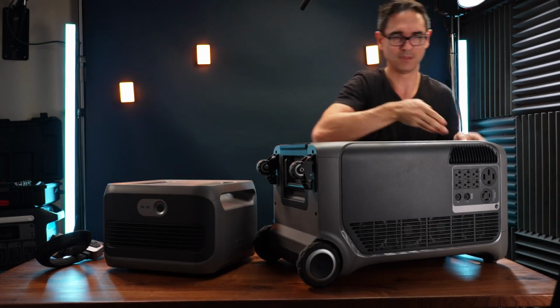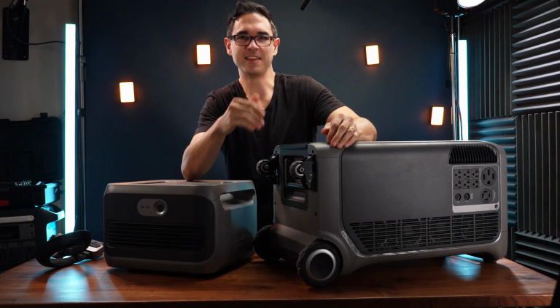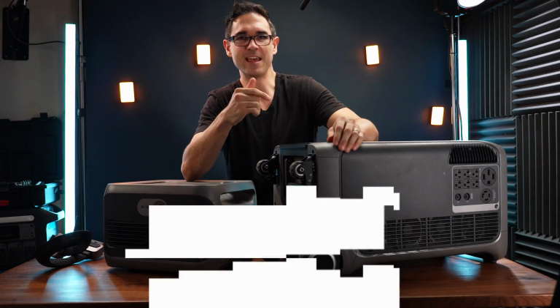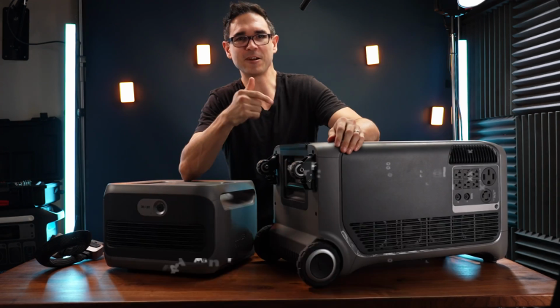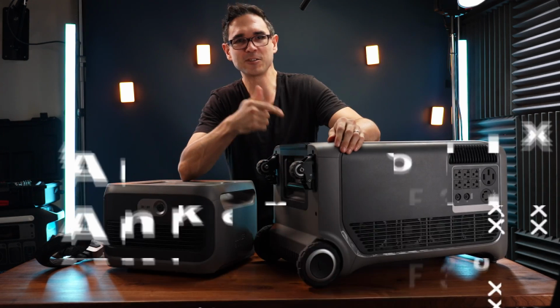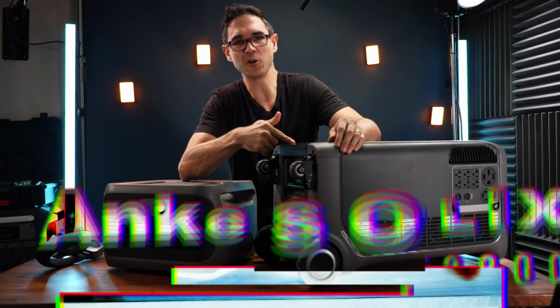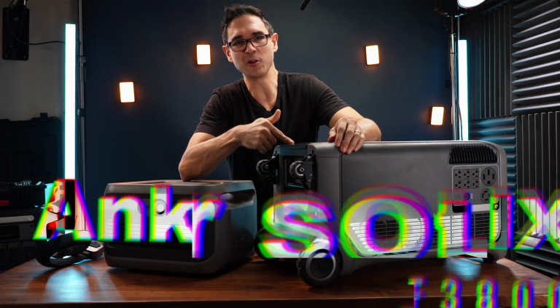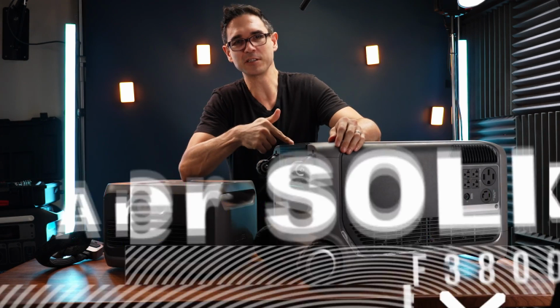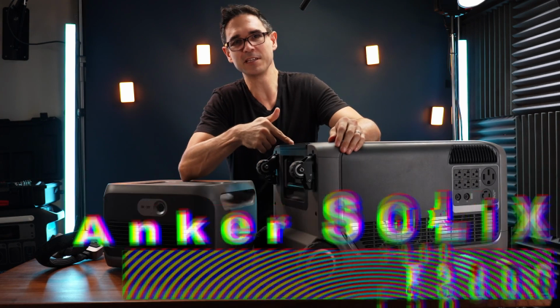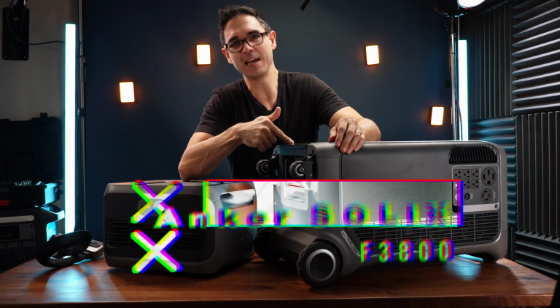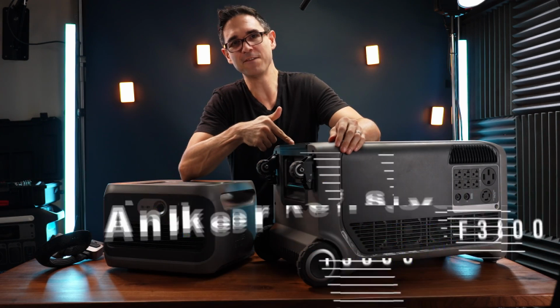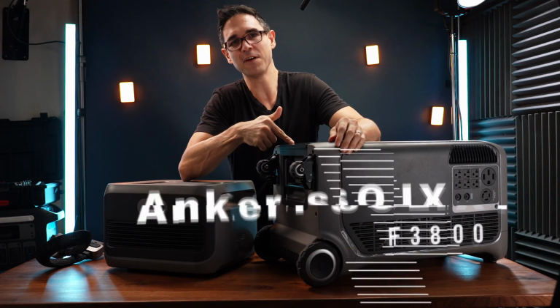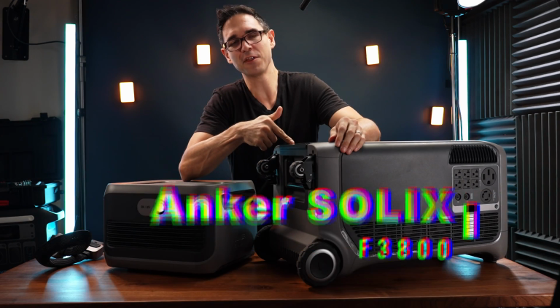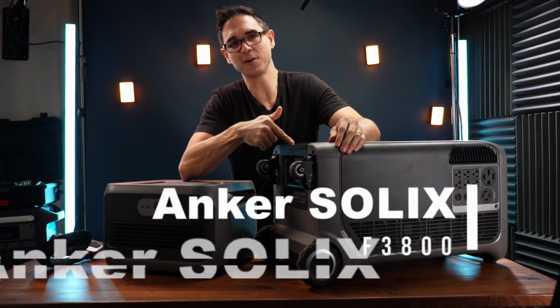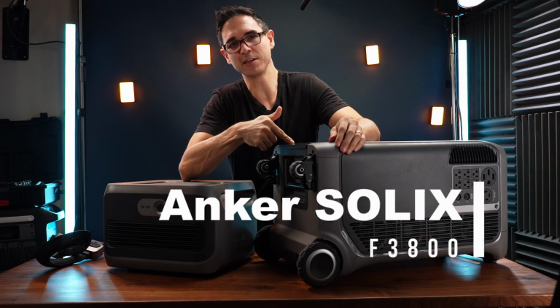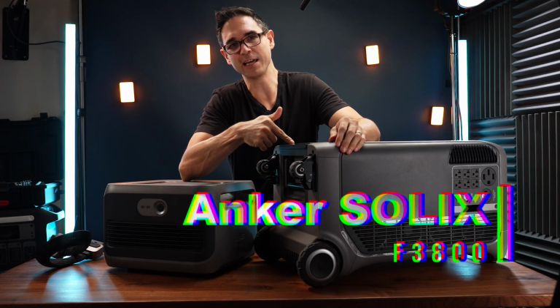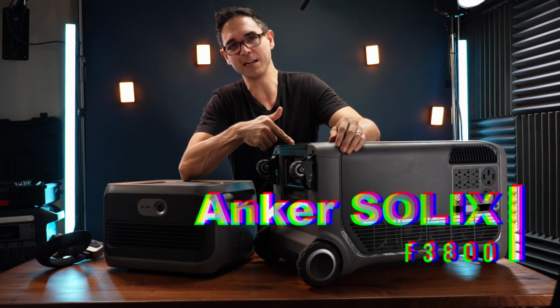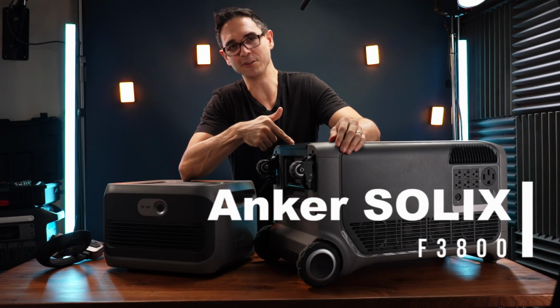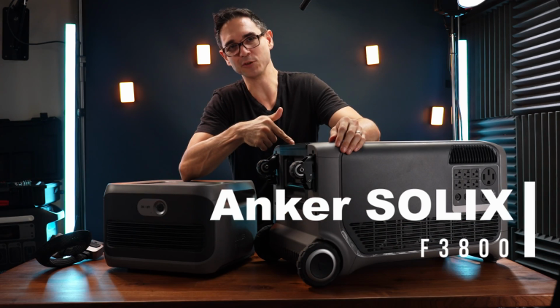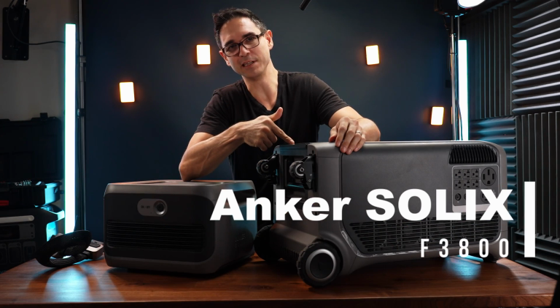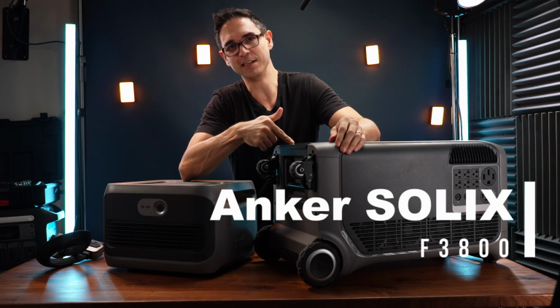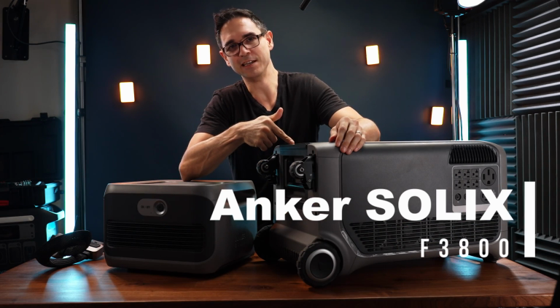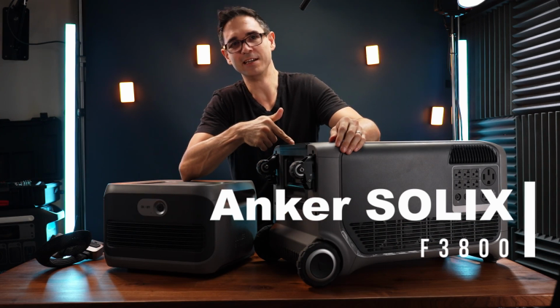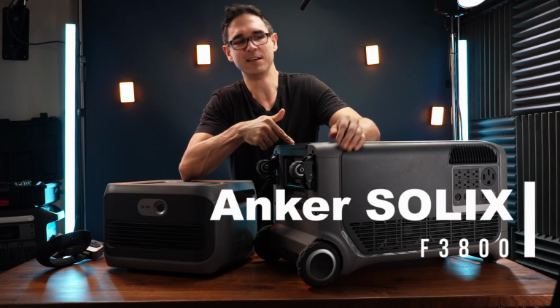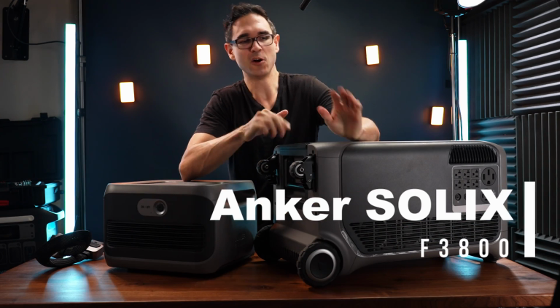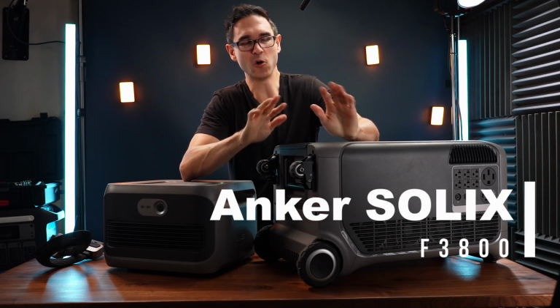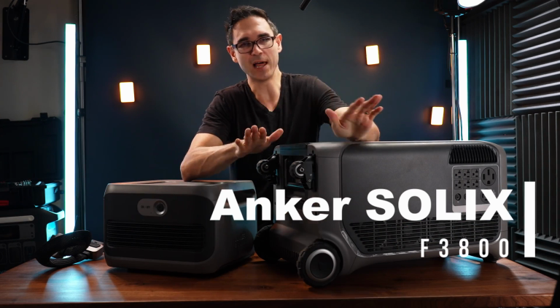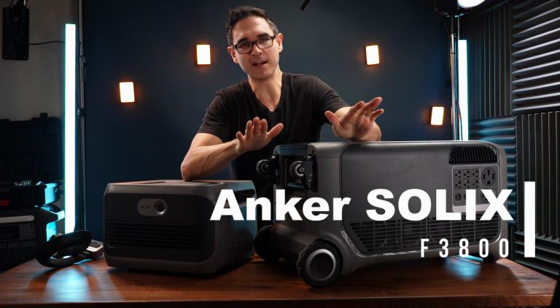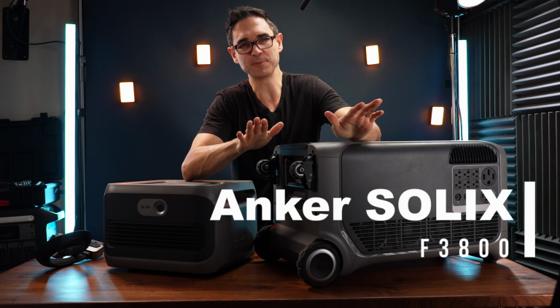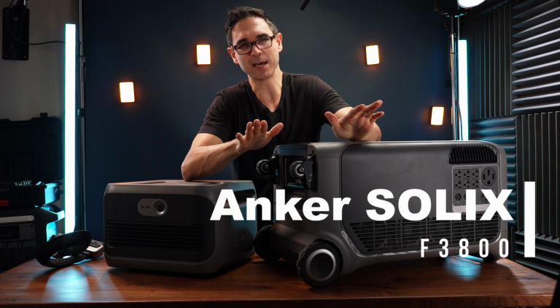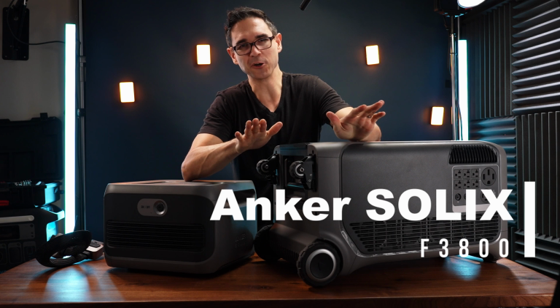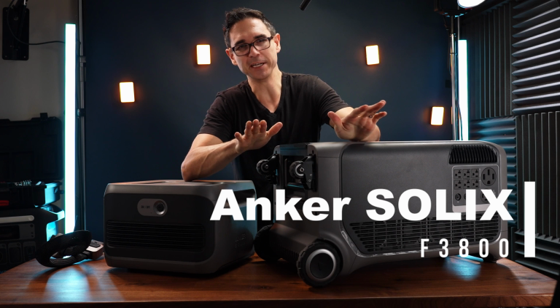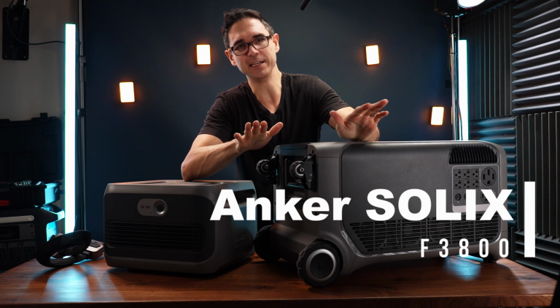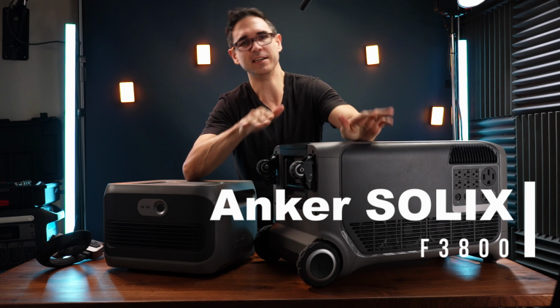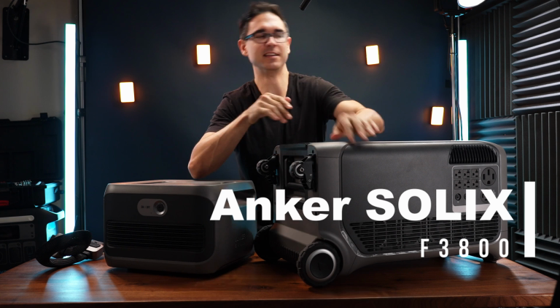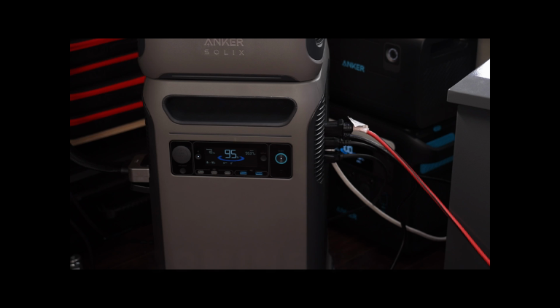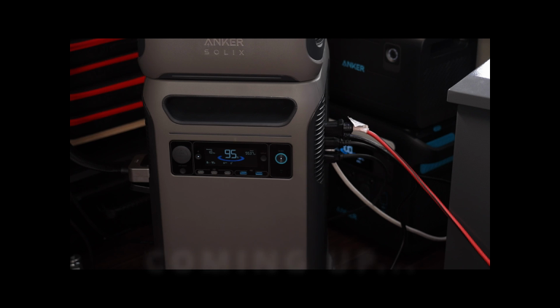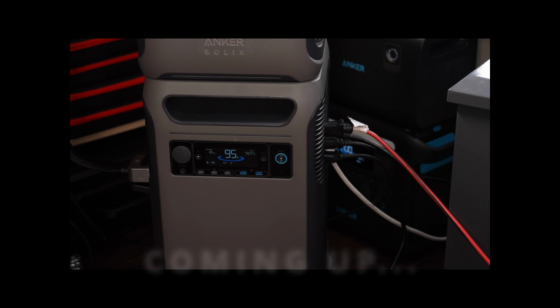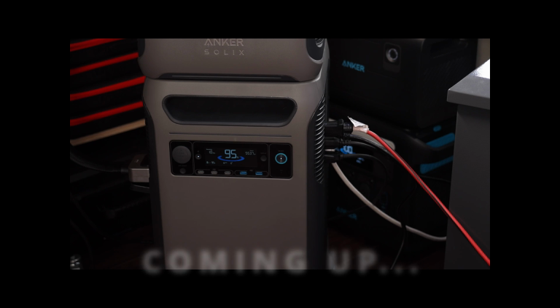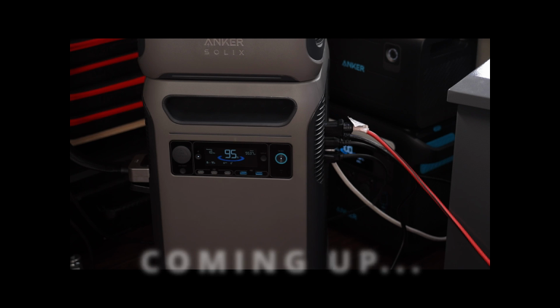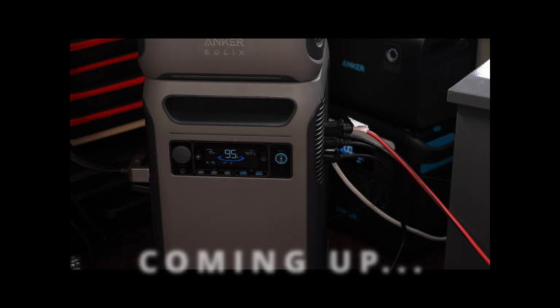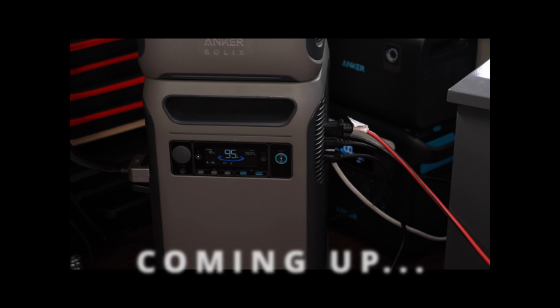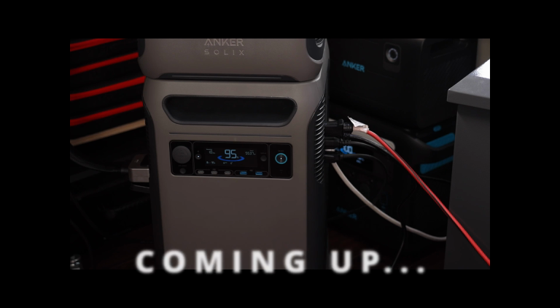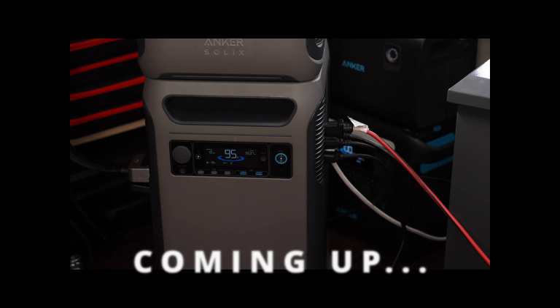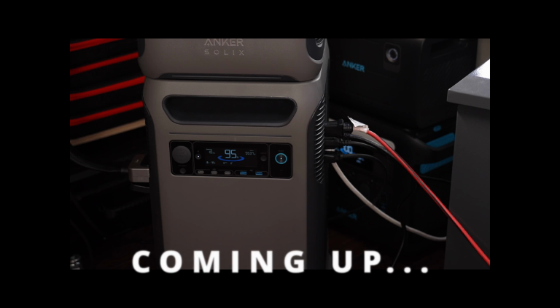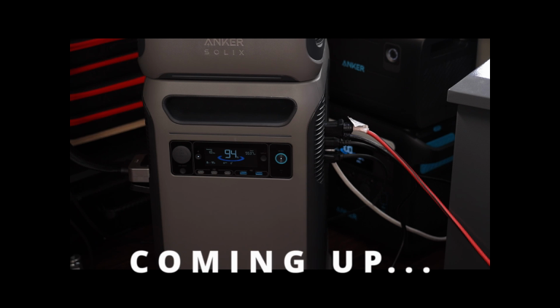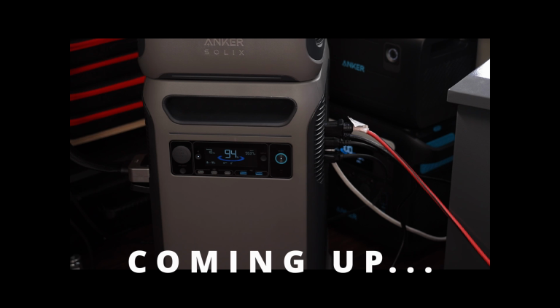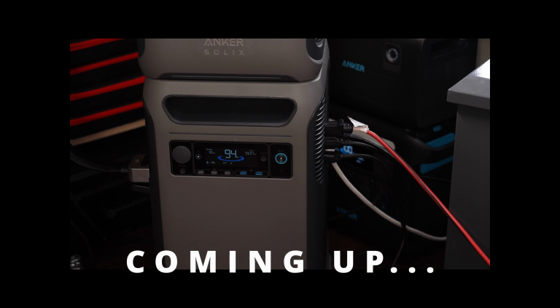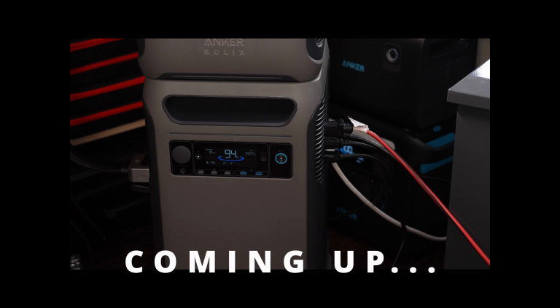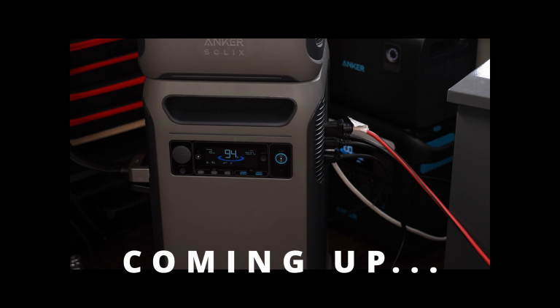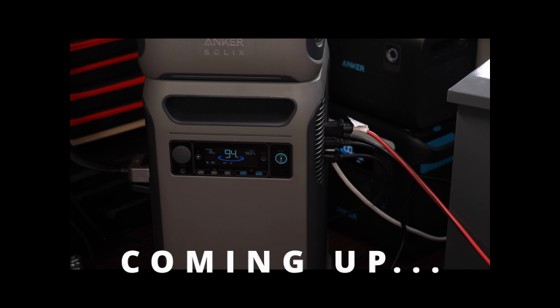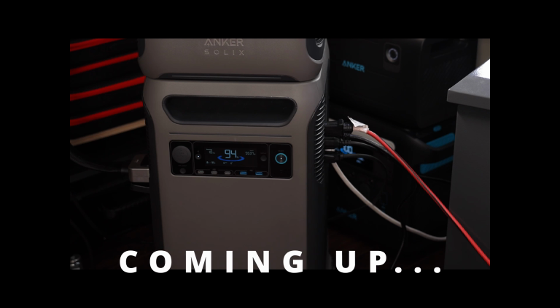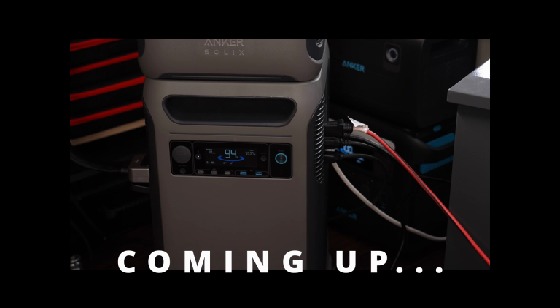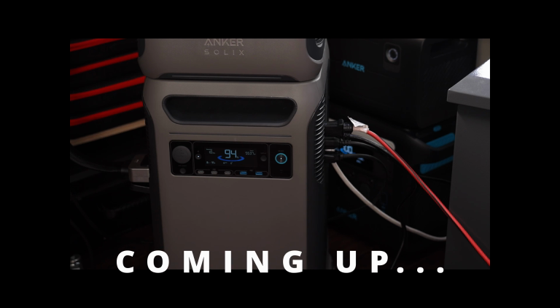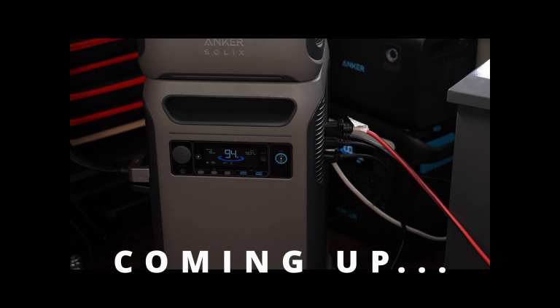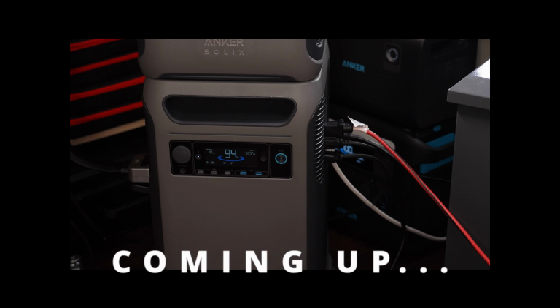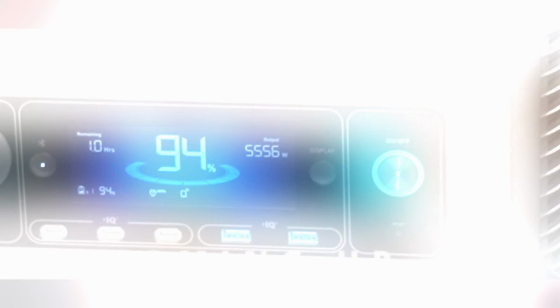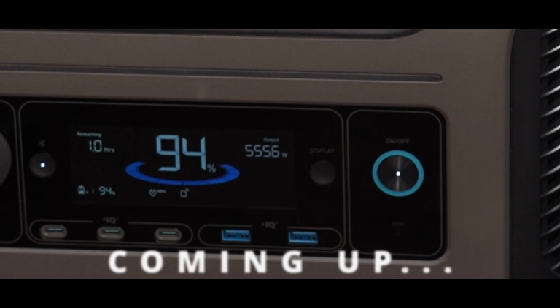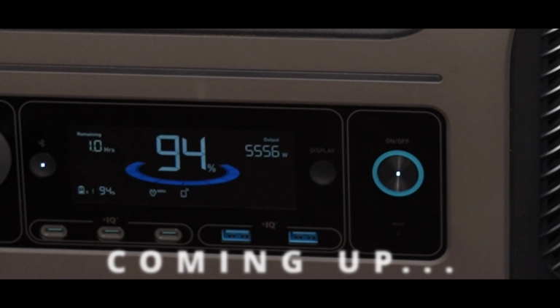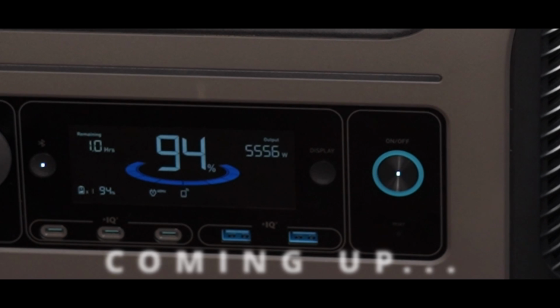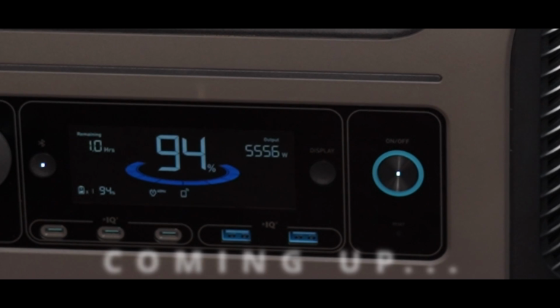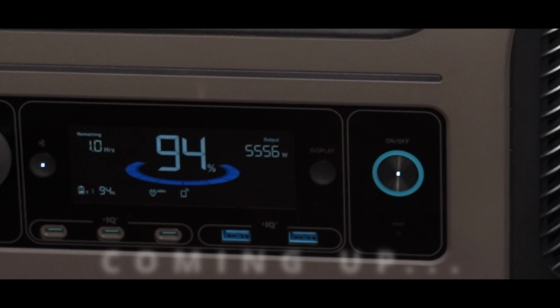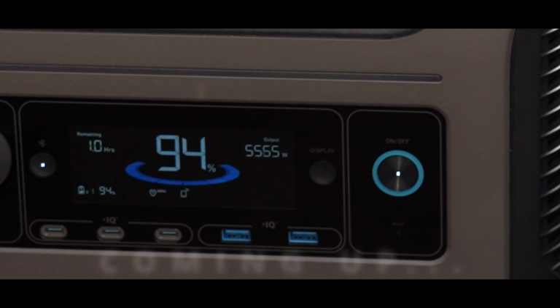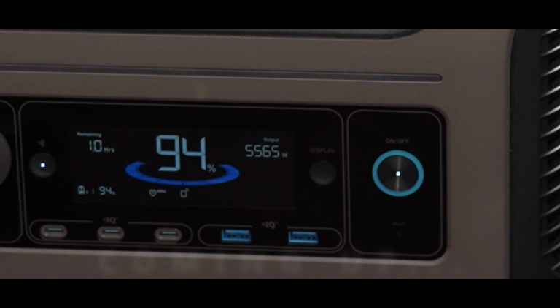The Anker Solex F3800 — whole house battery. 5,500 watts. Let's break 6,000.